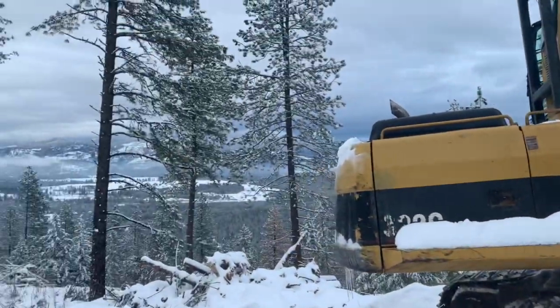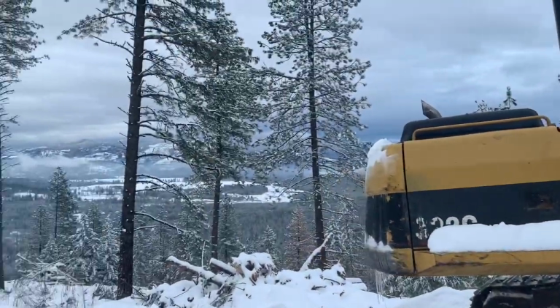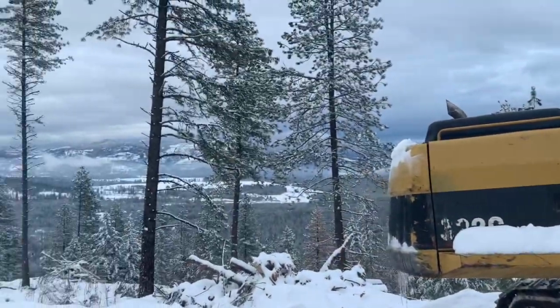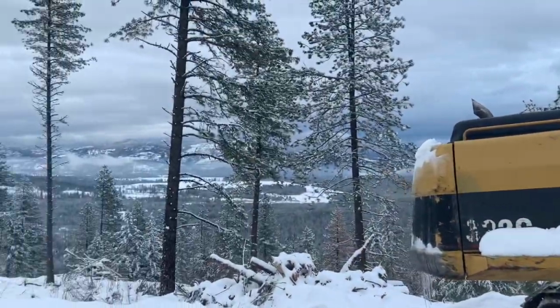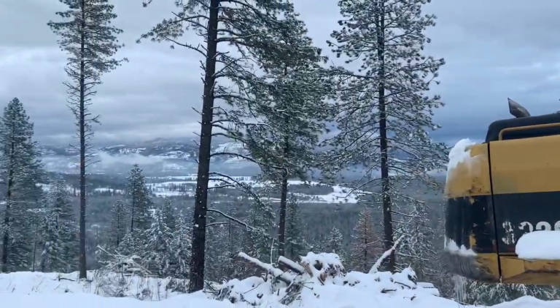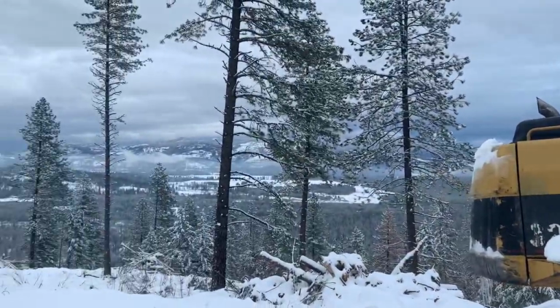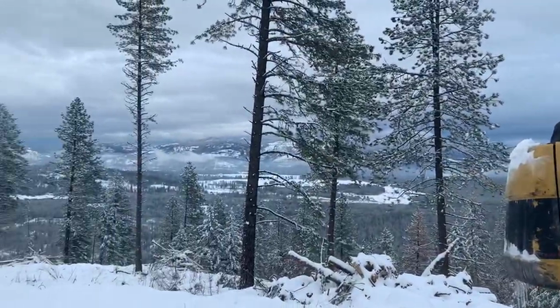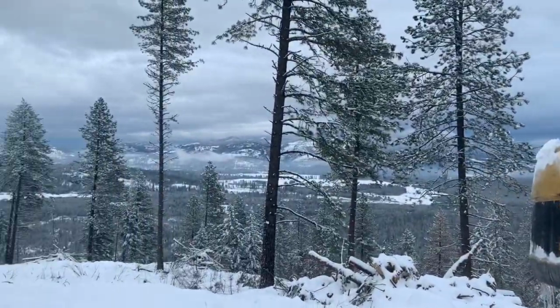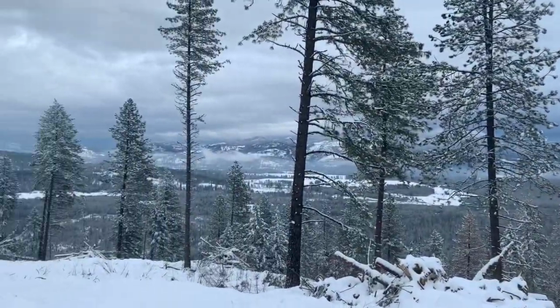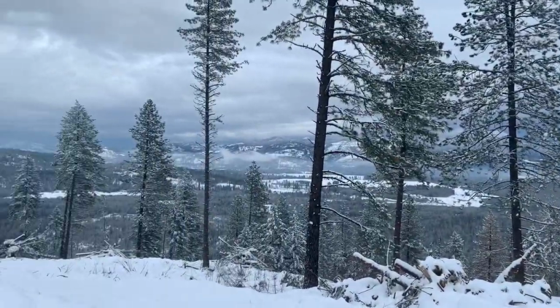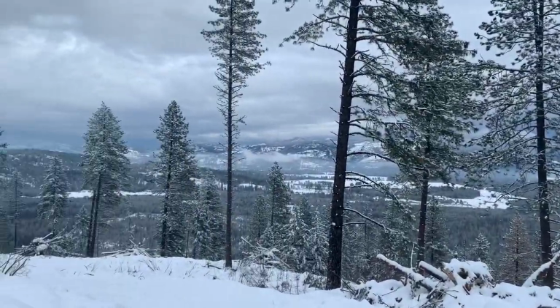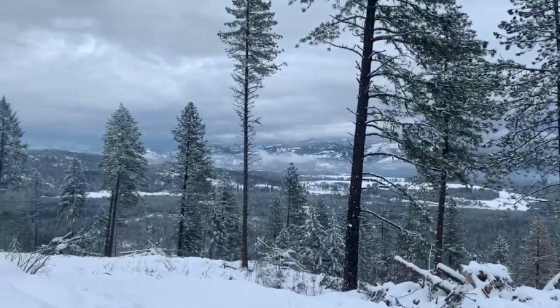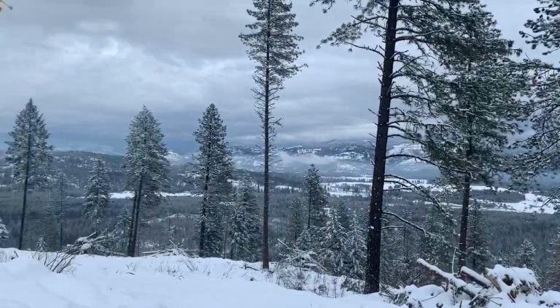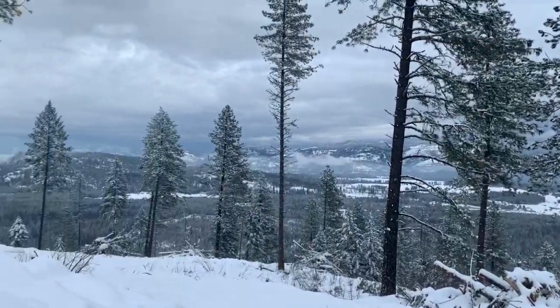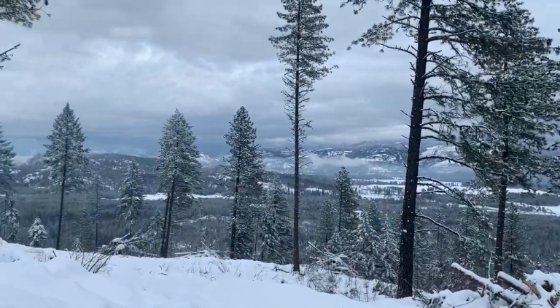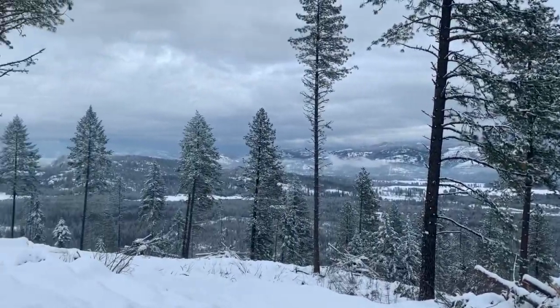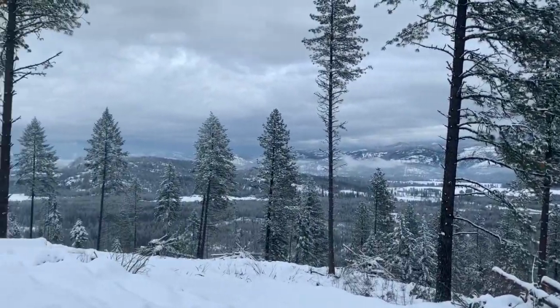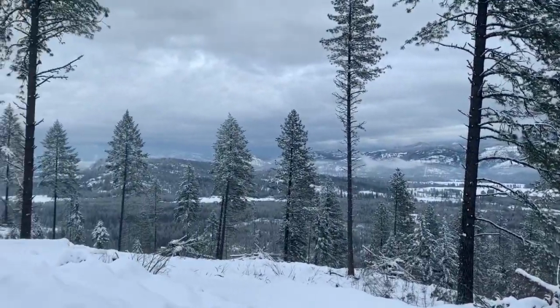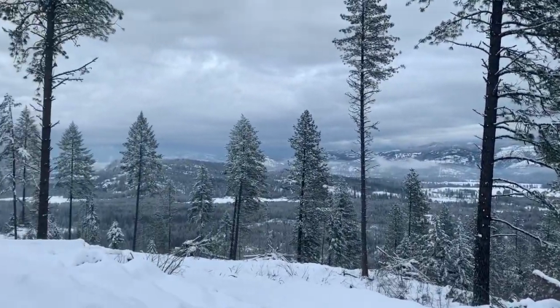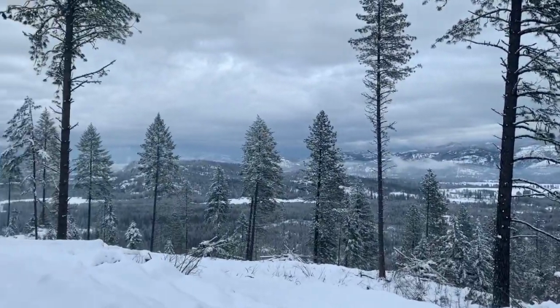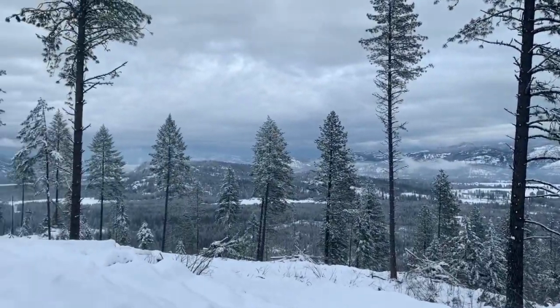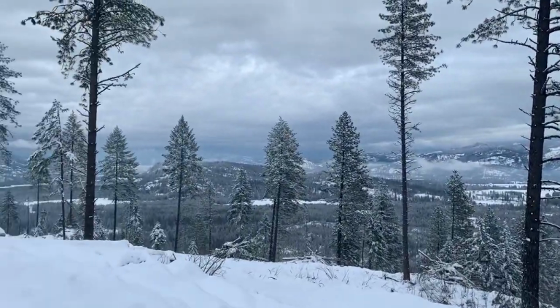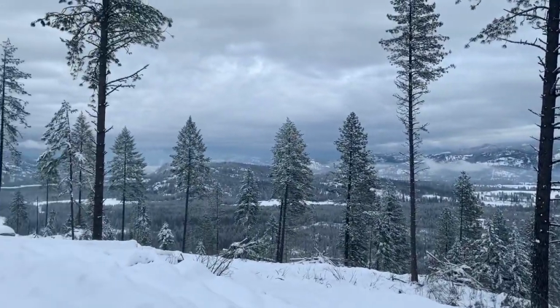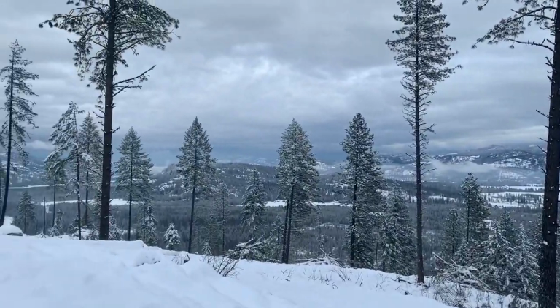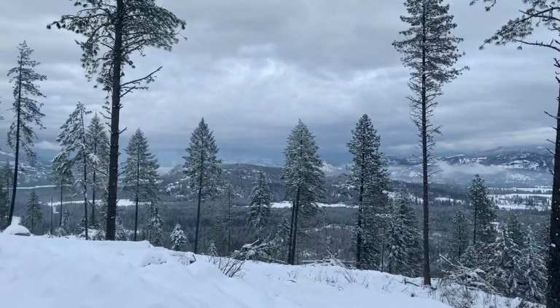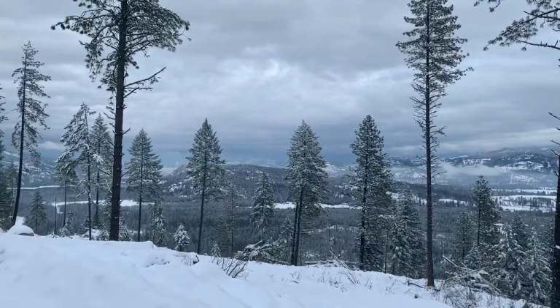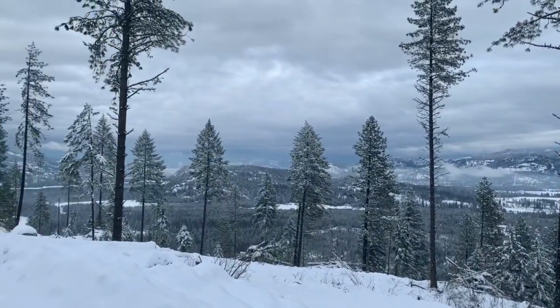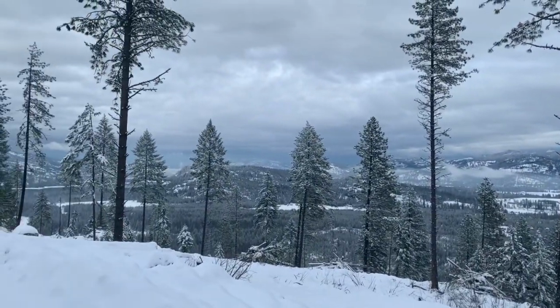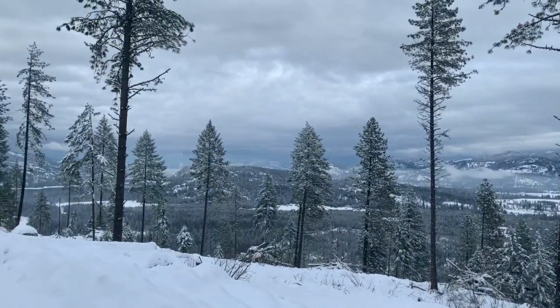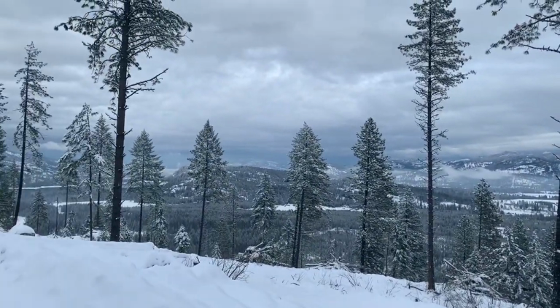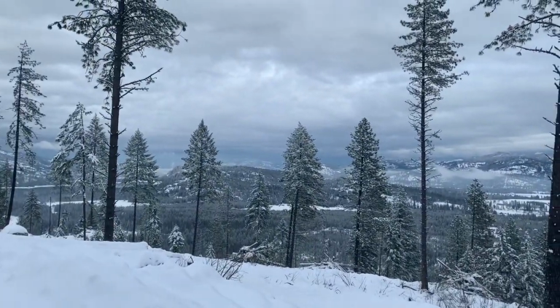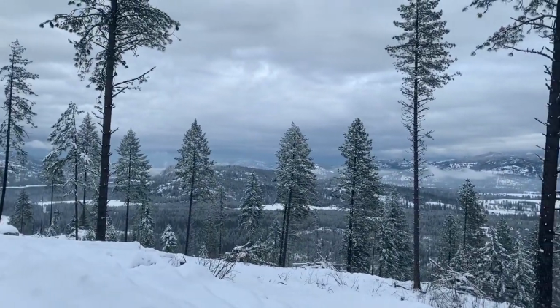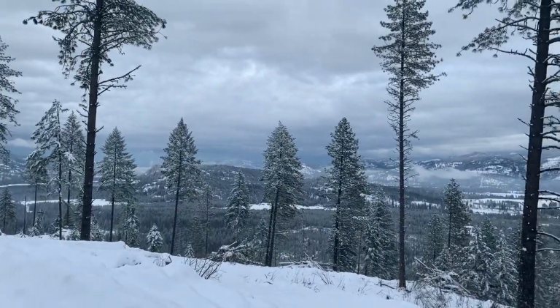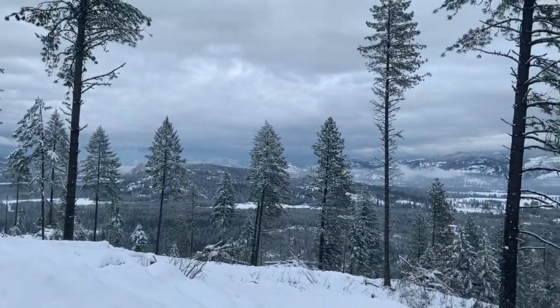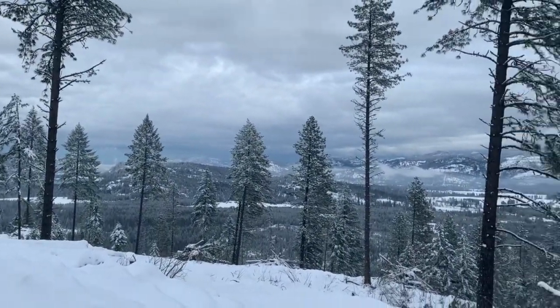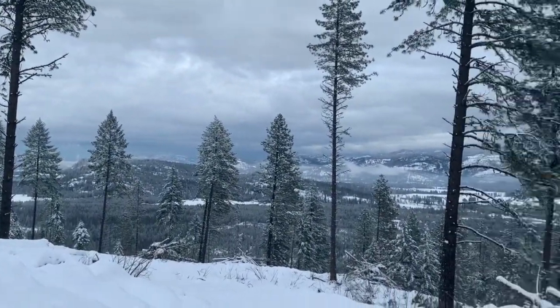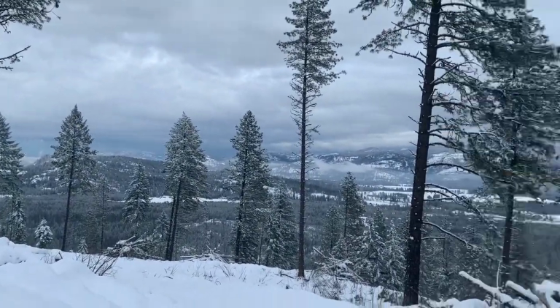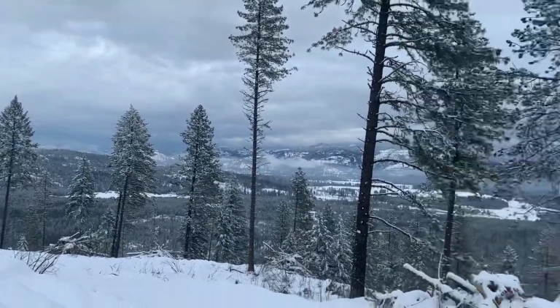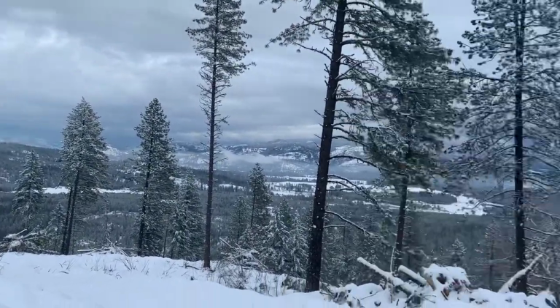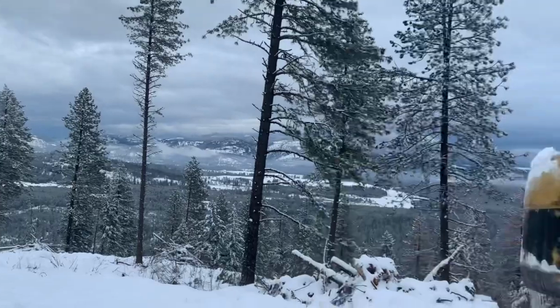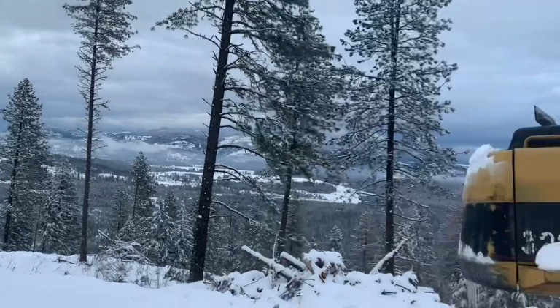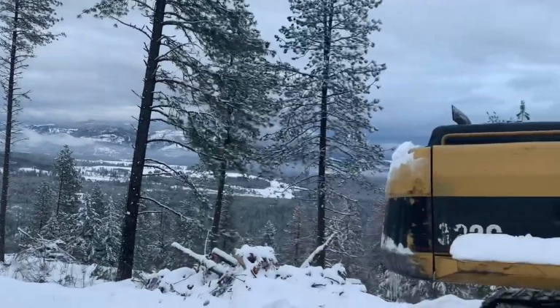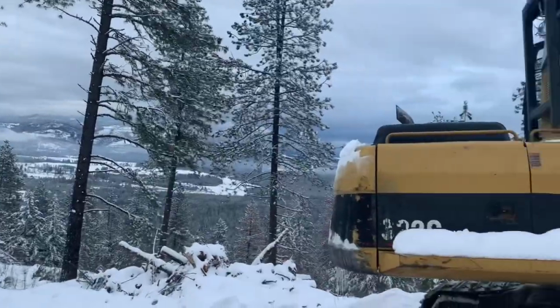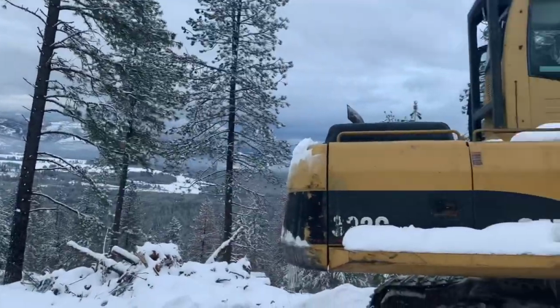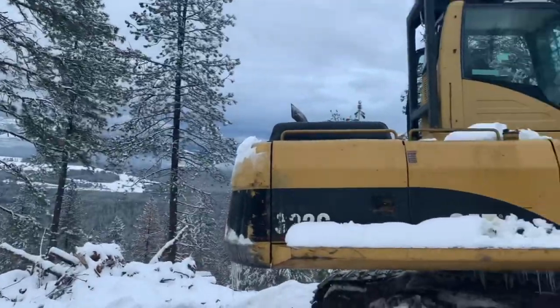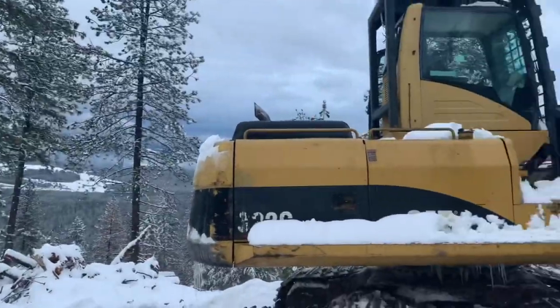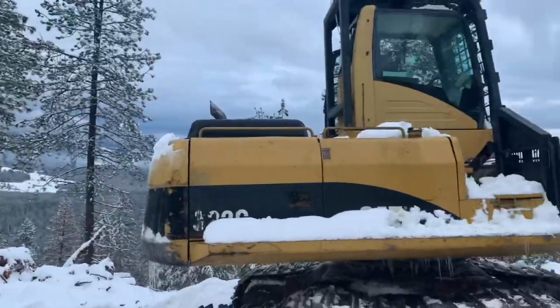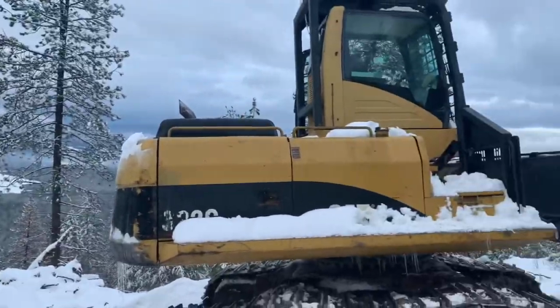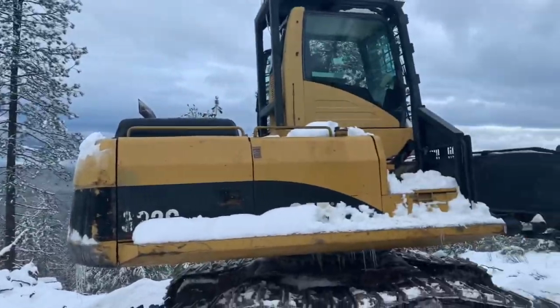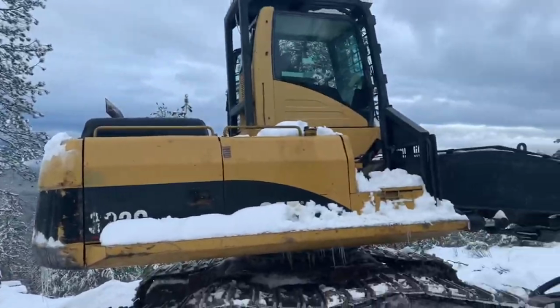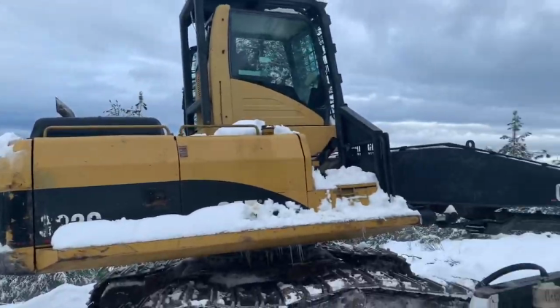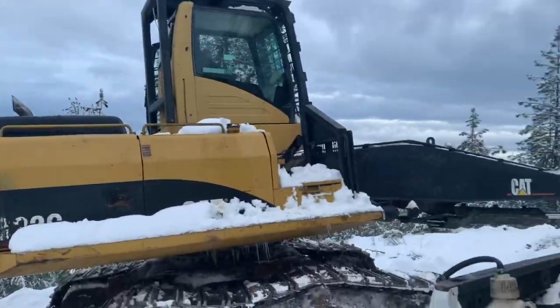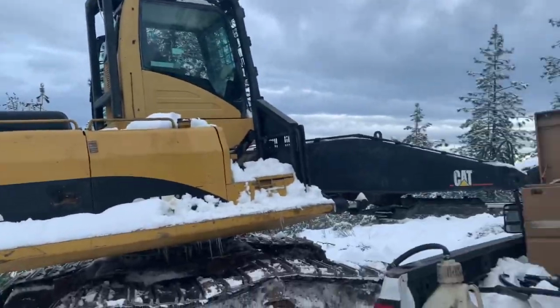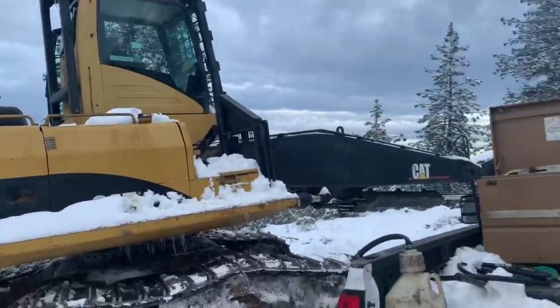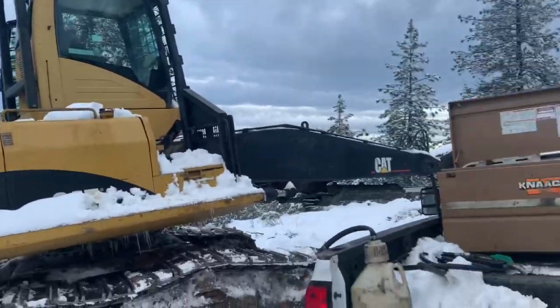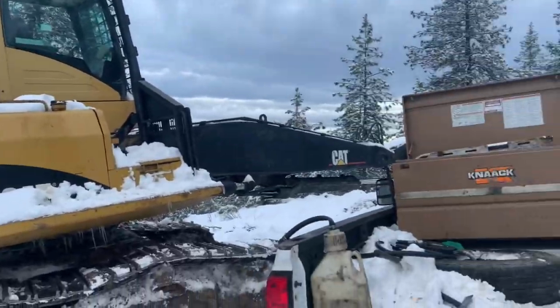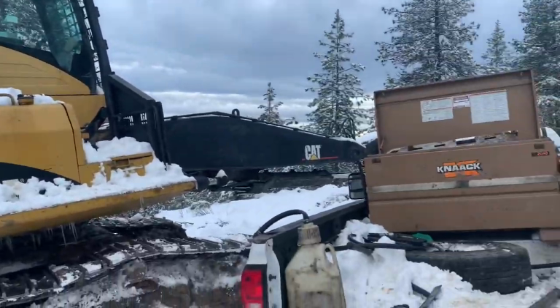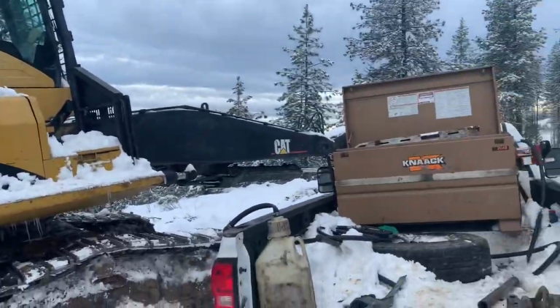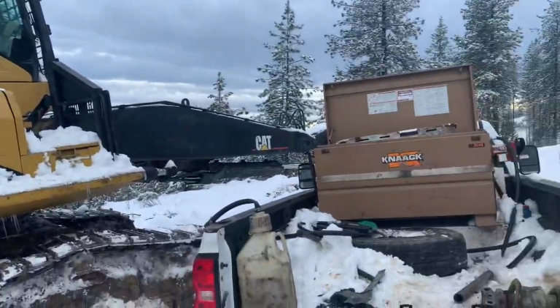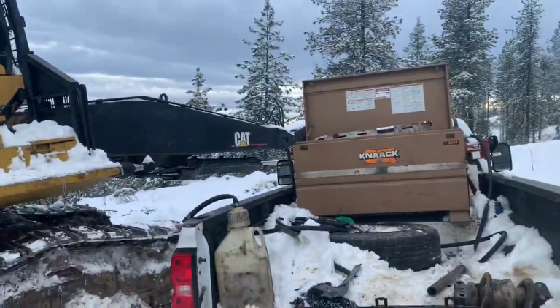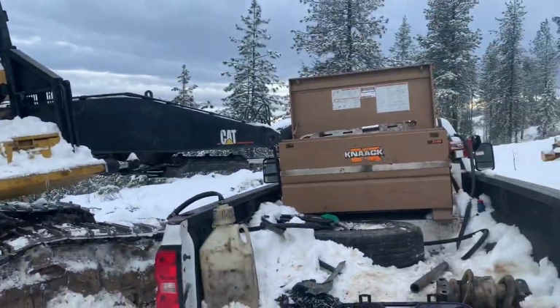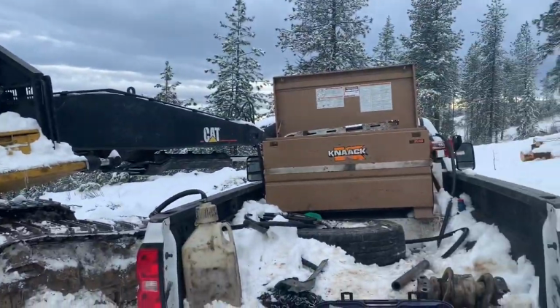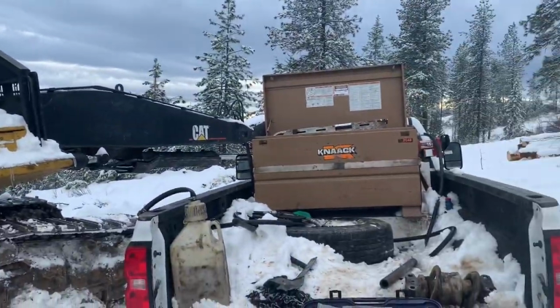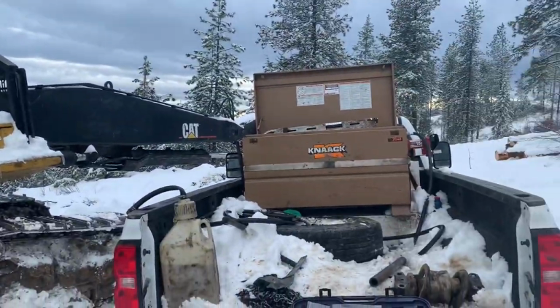Gorgeous day out today — it's beautiful. Stay safe, have fun, talk to you later.